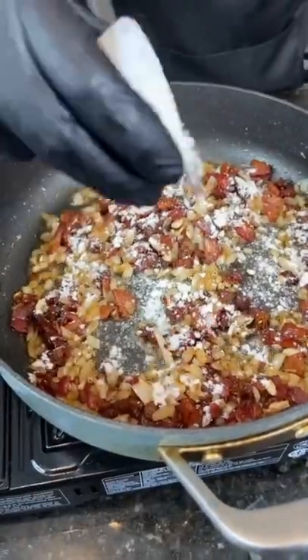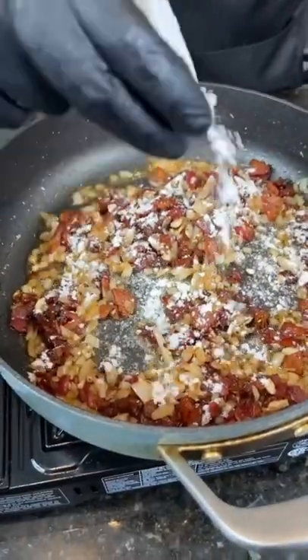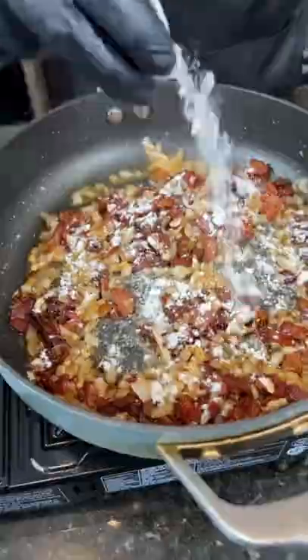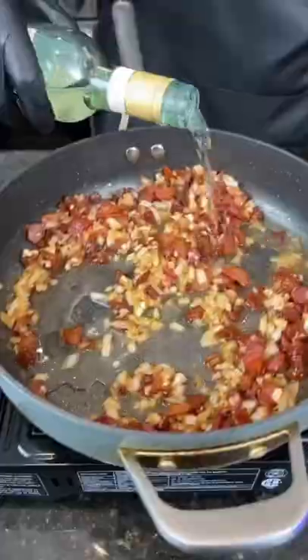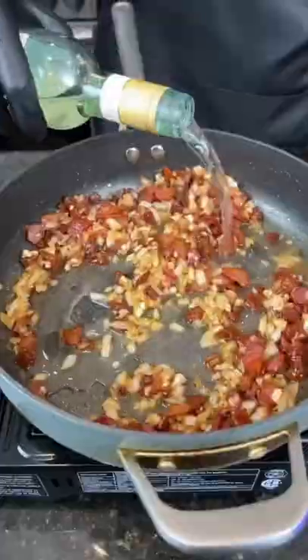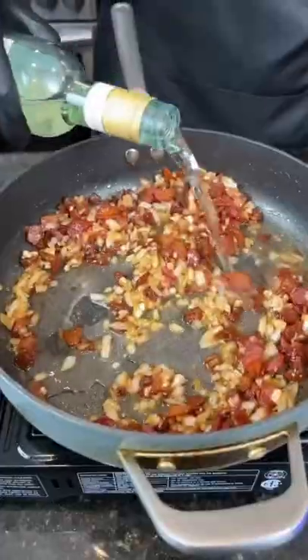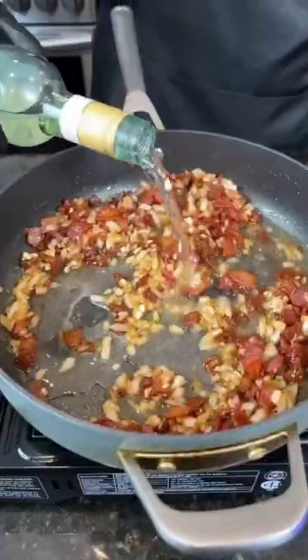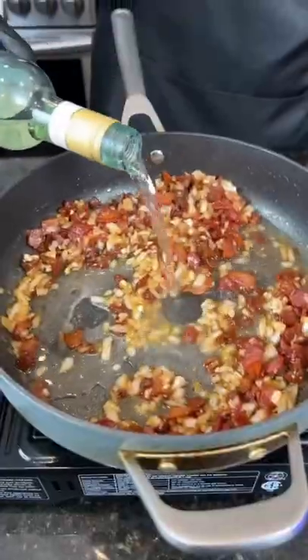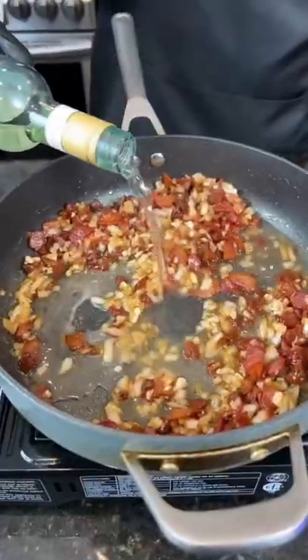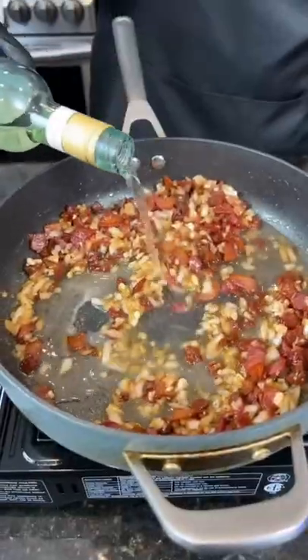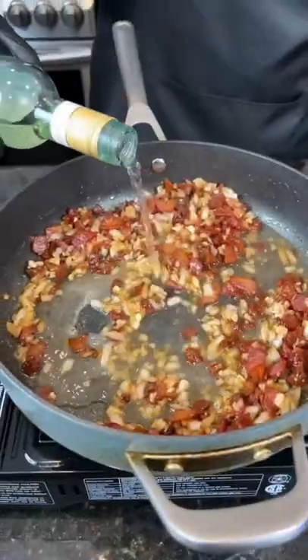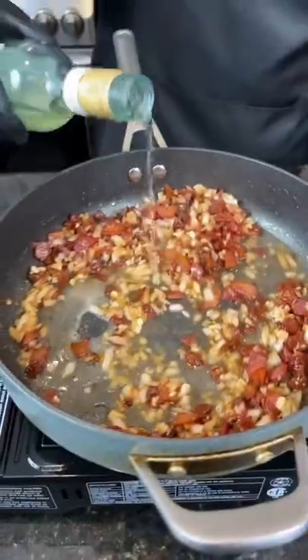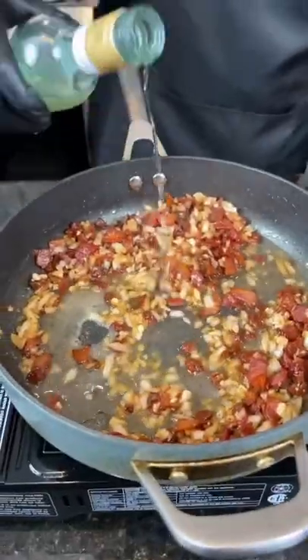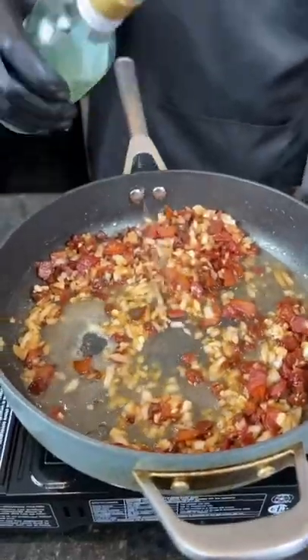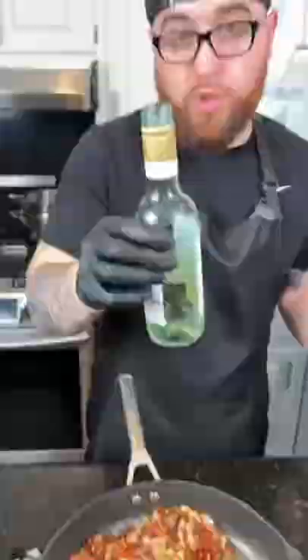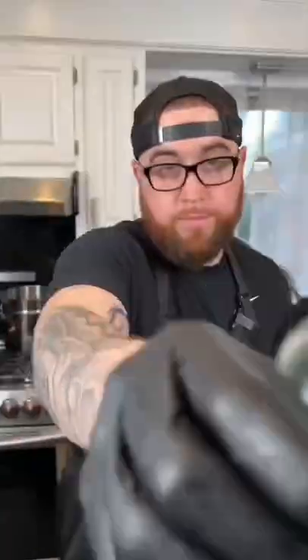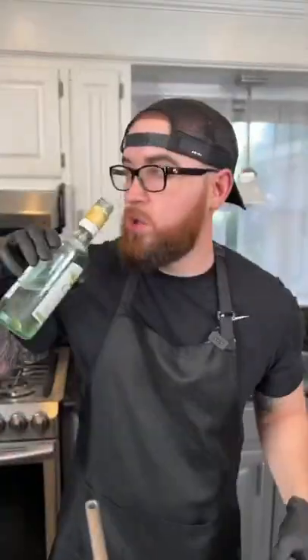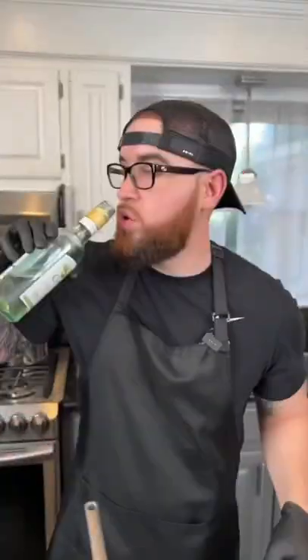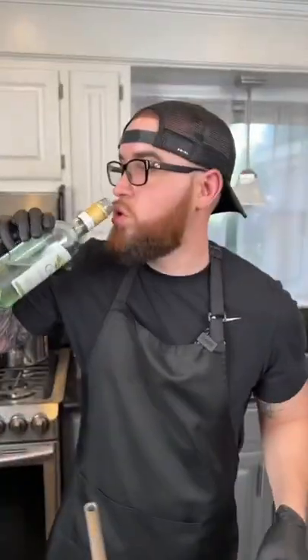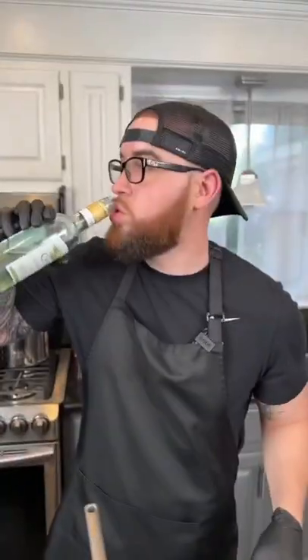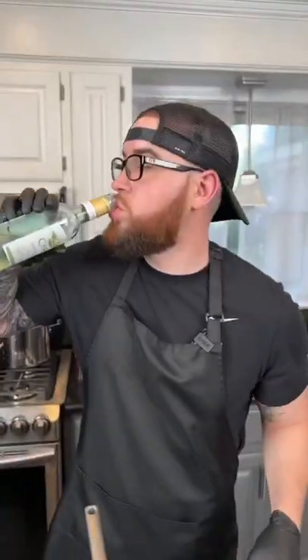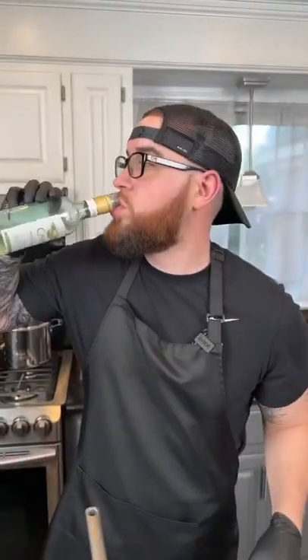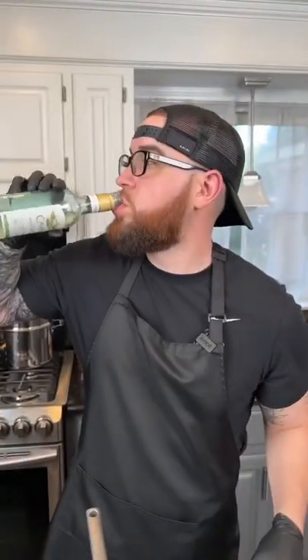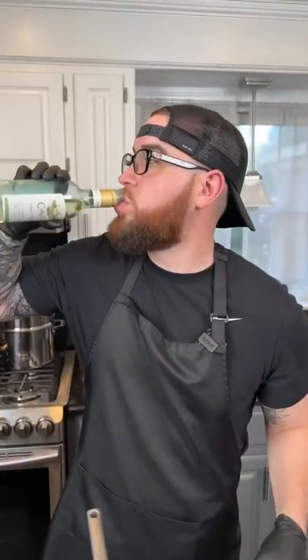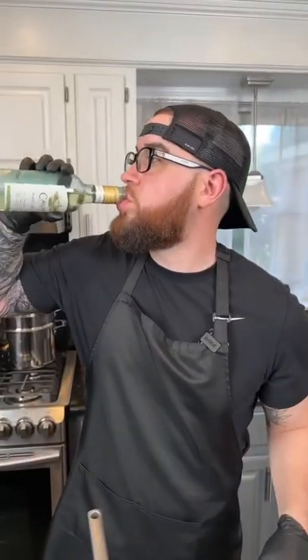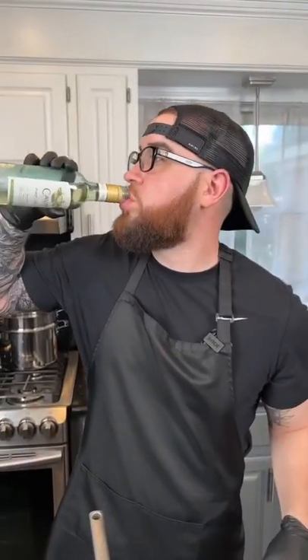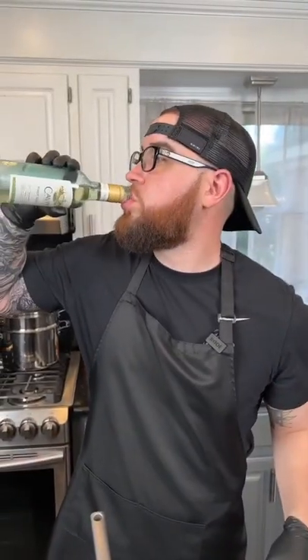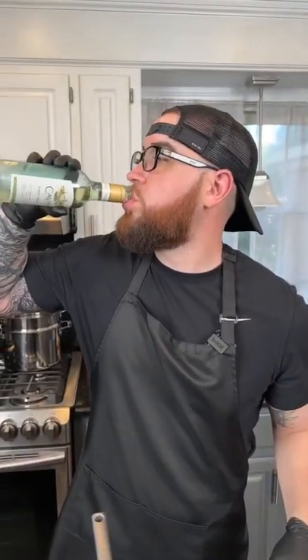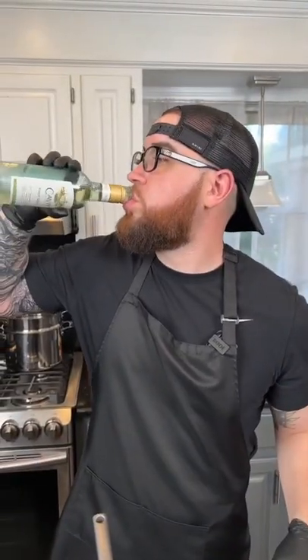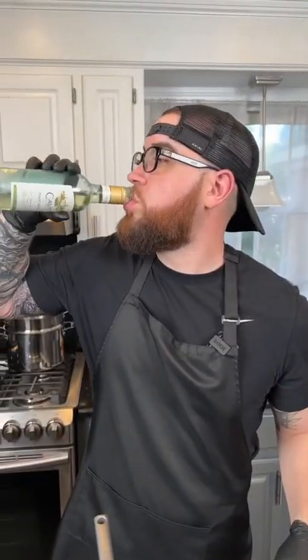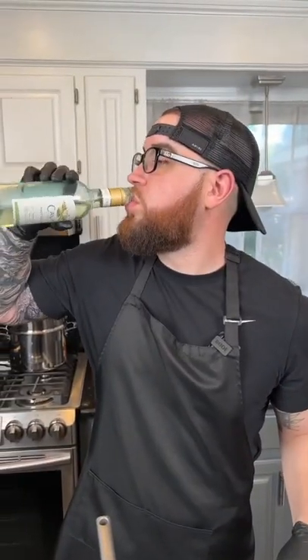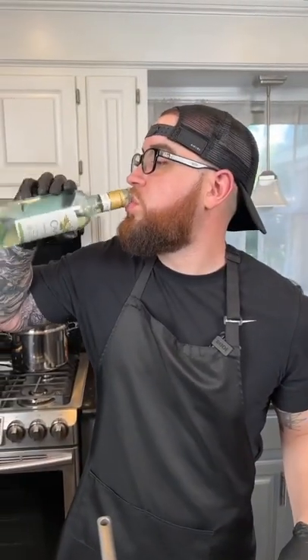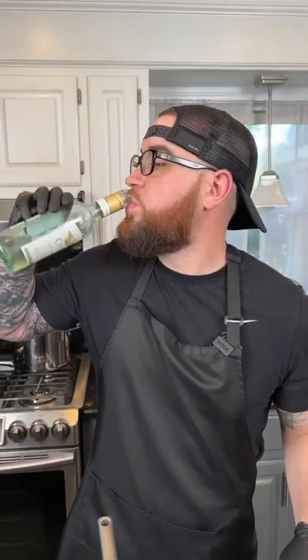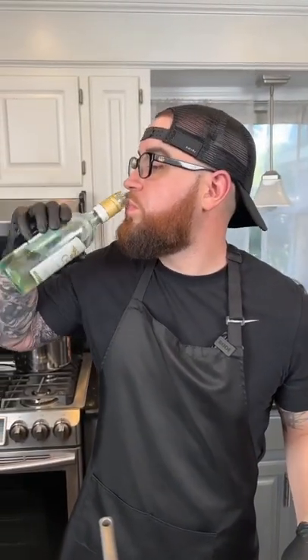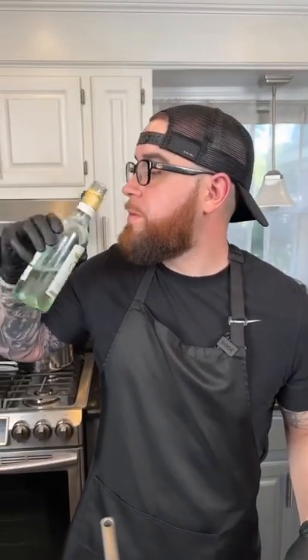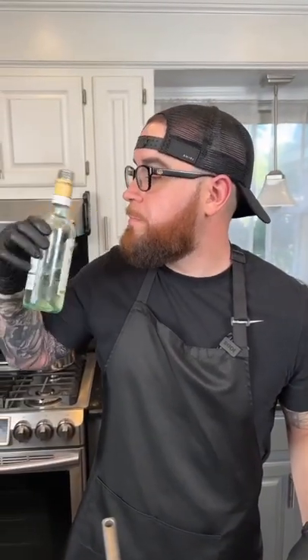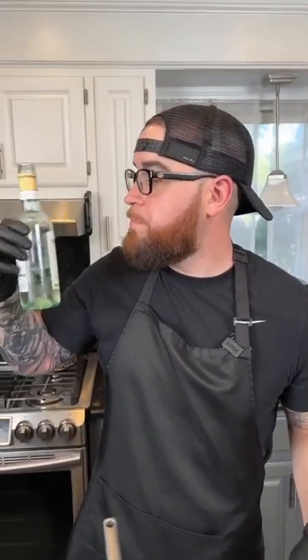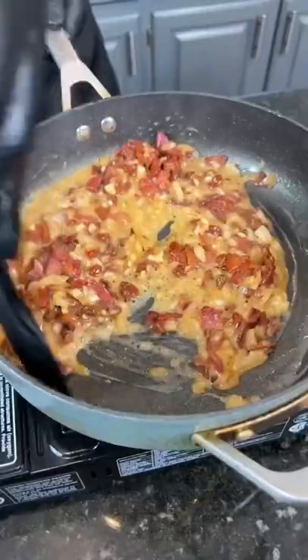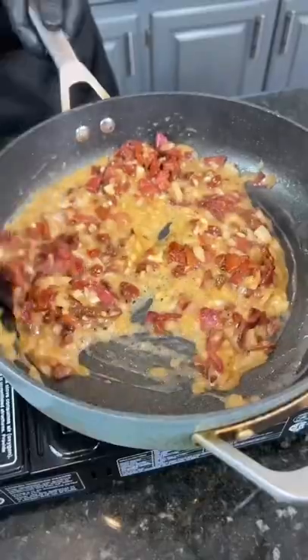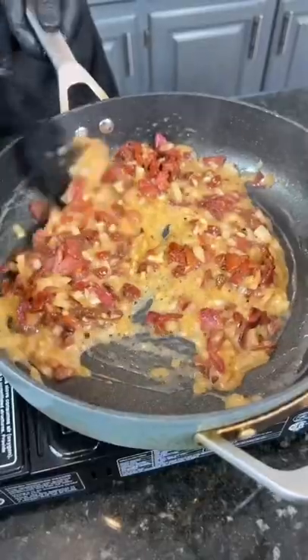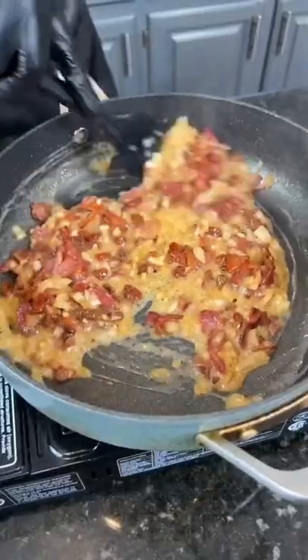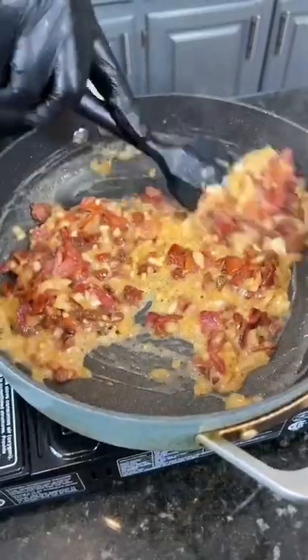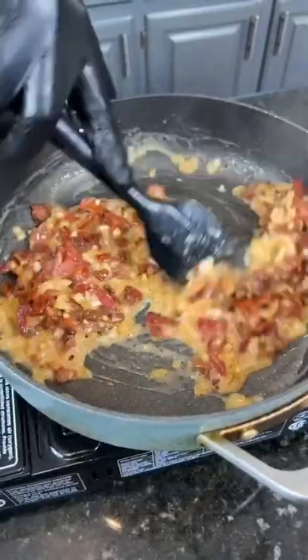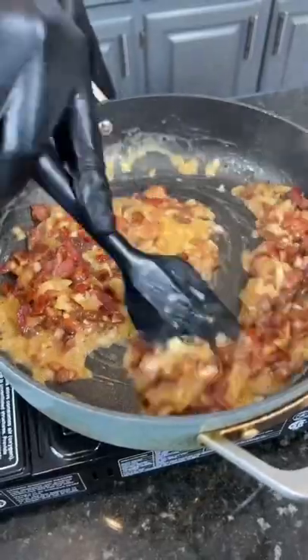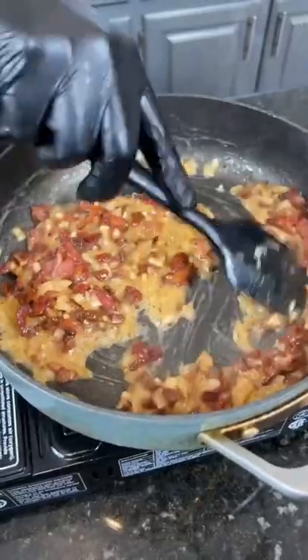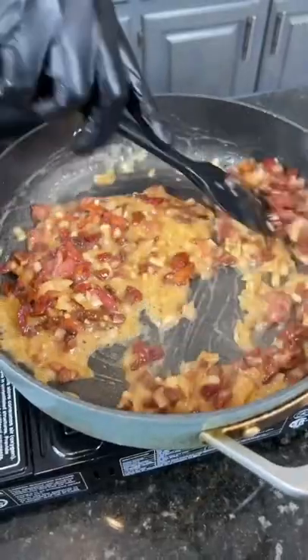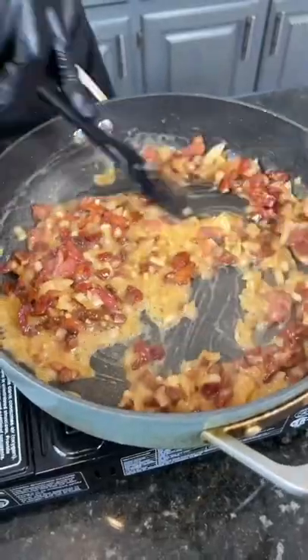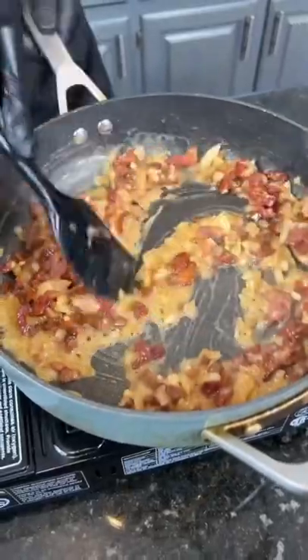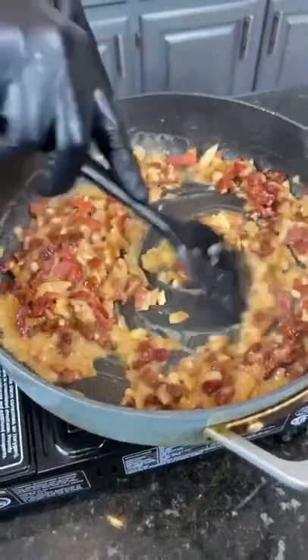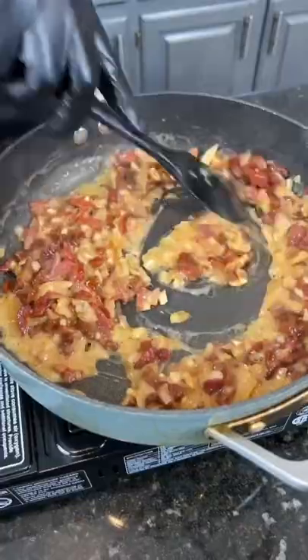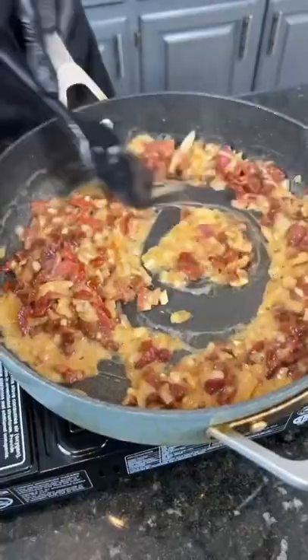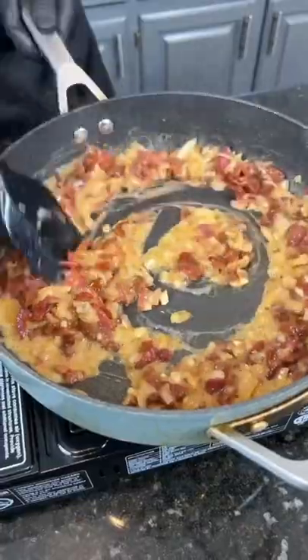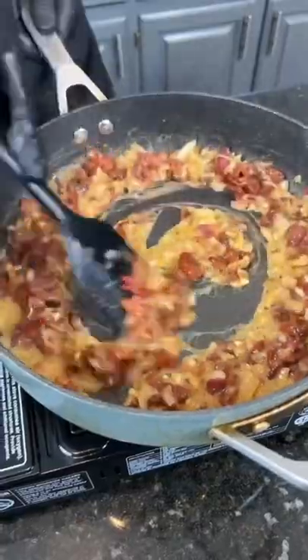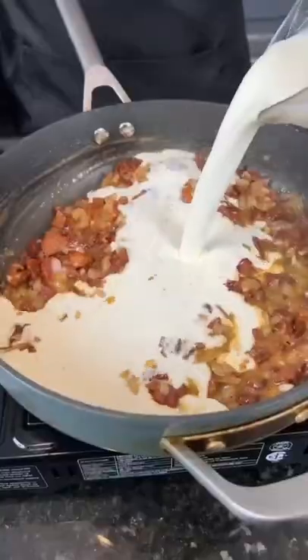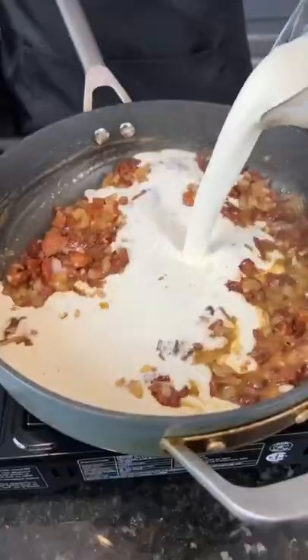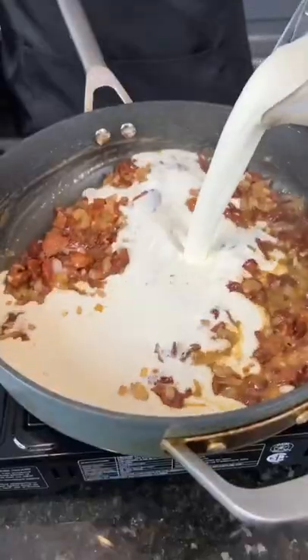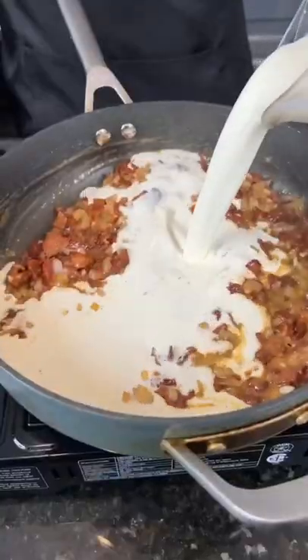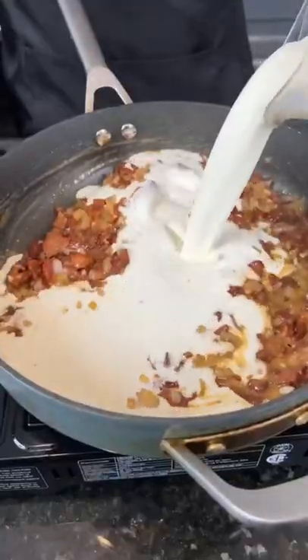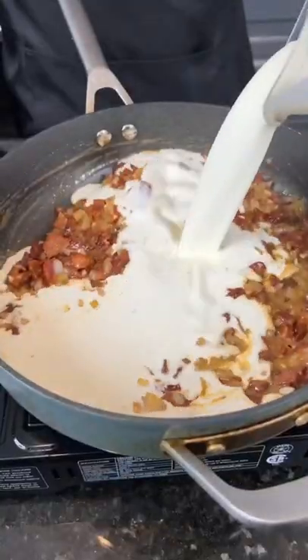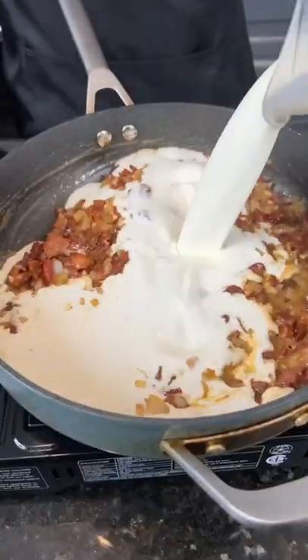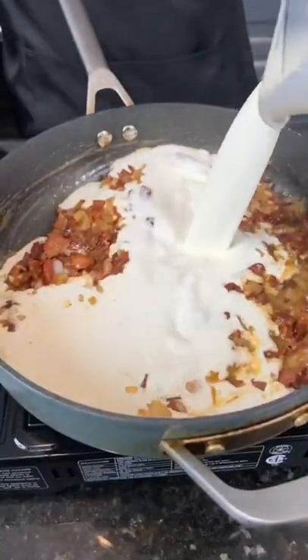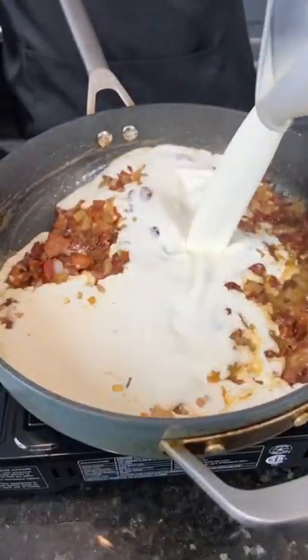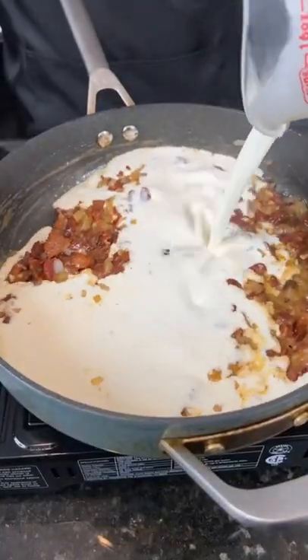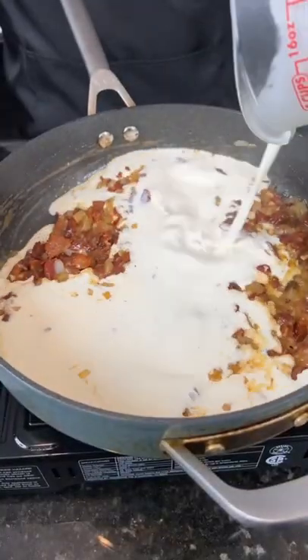De-glaze the pan with some white wine, but make sure you taste as you go. Cheers, my friends. Allow that to reduce, then we're going in with the heavy cream.